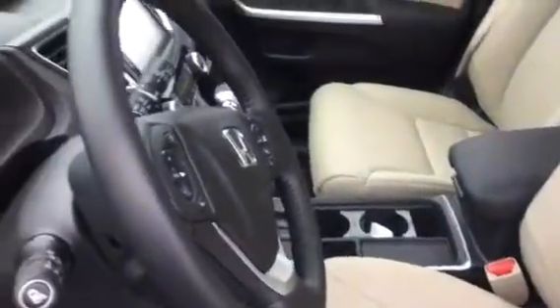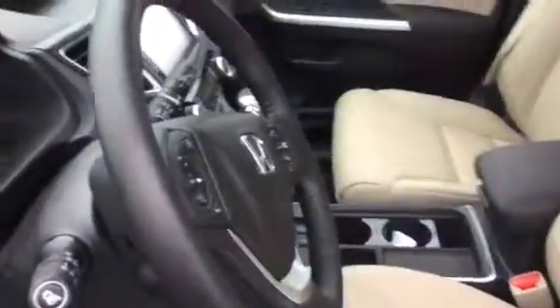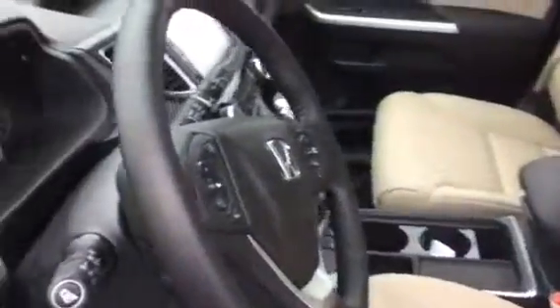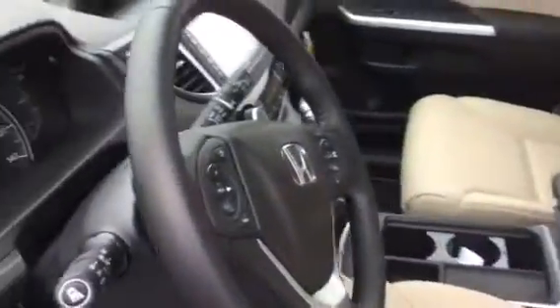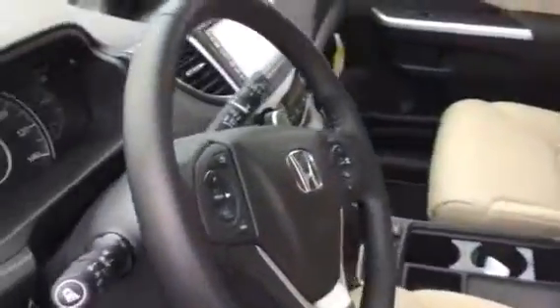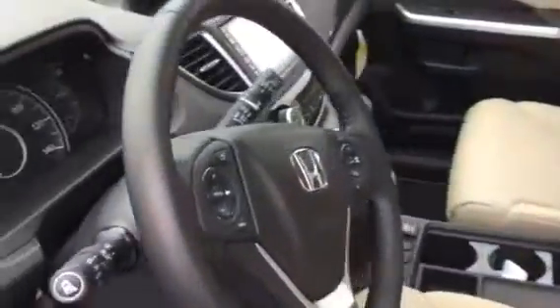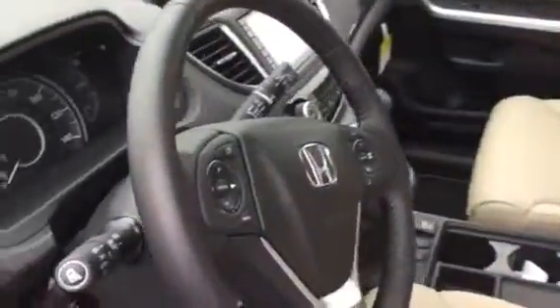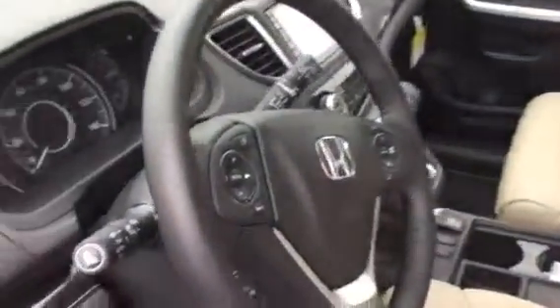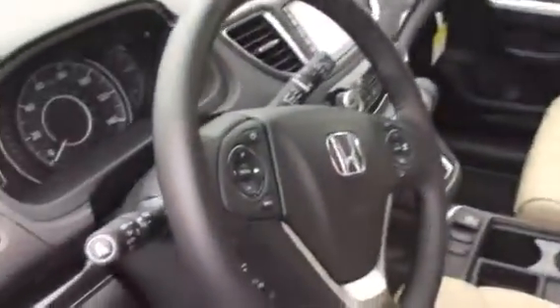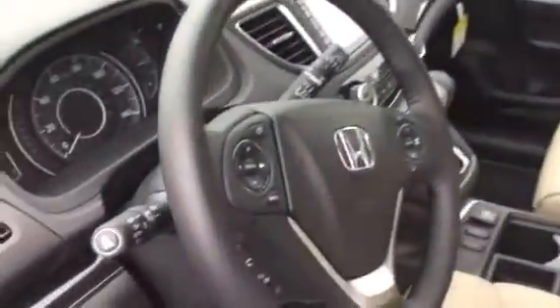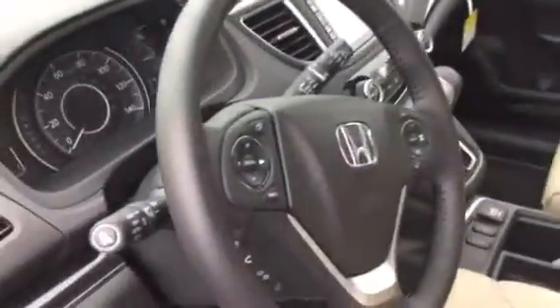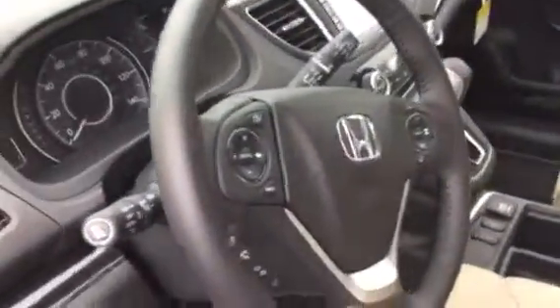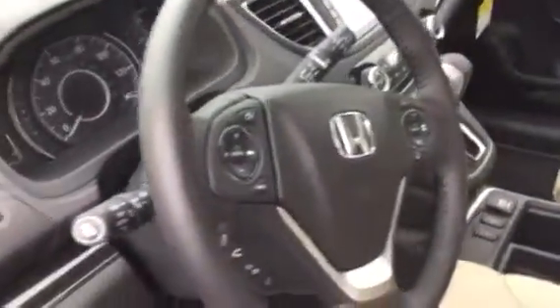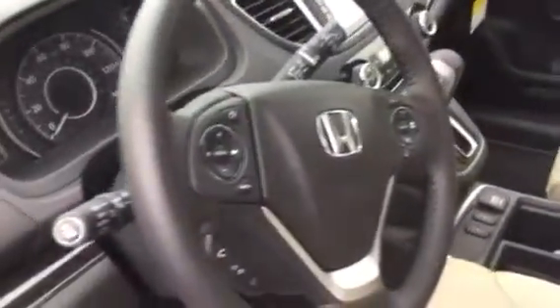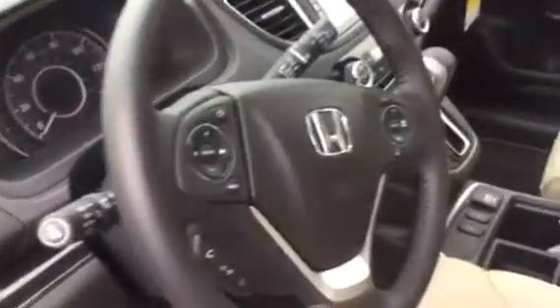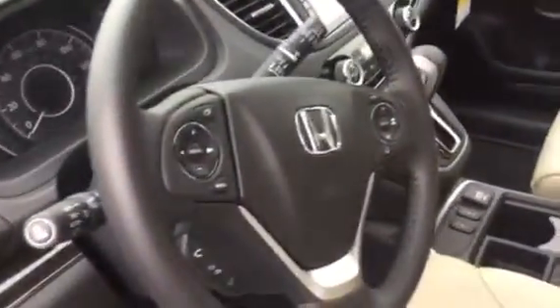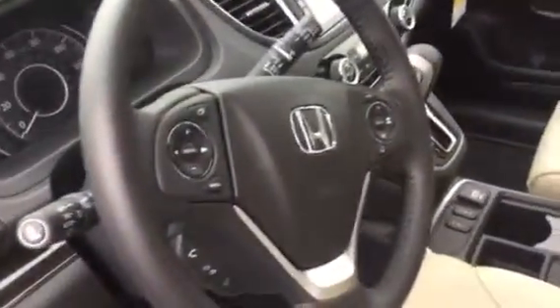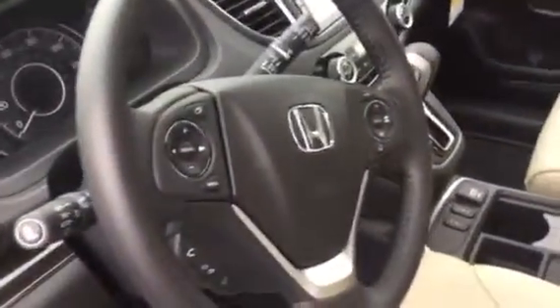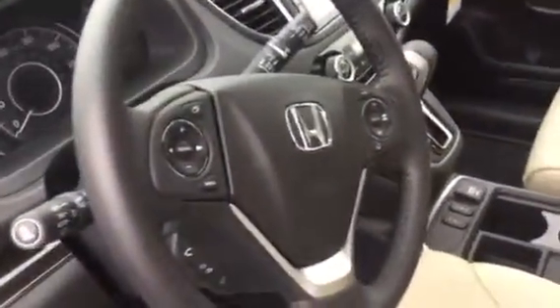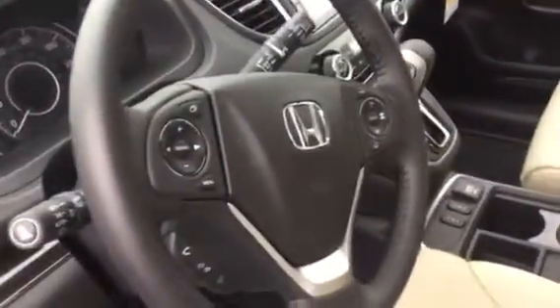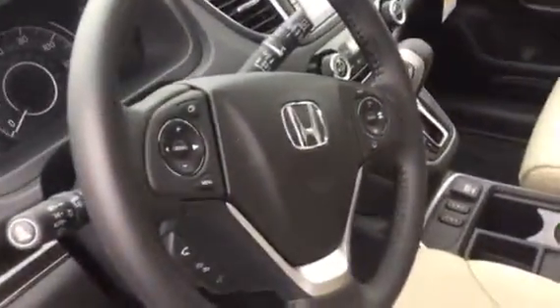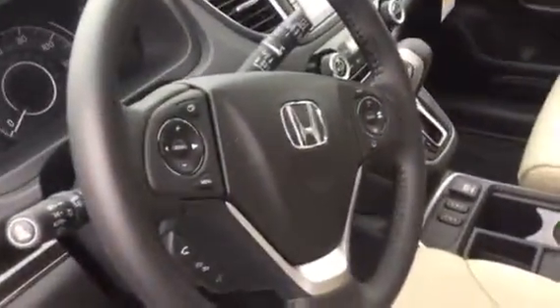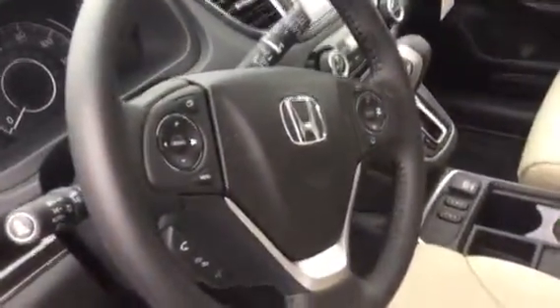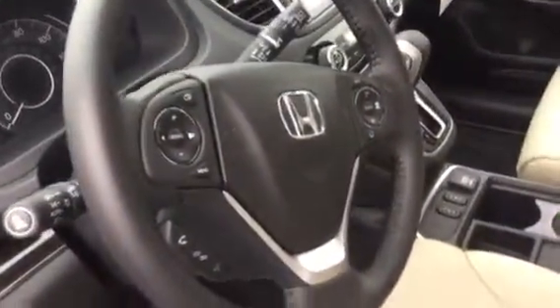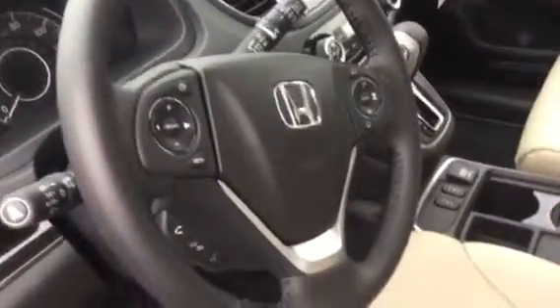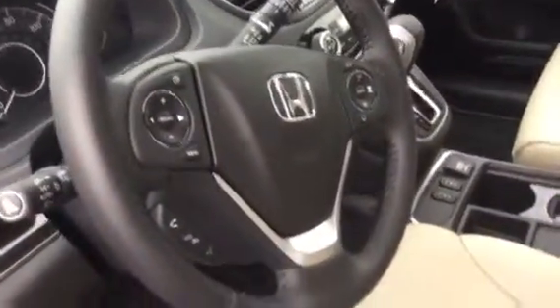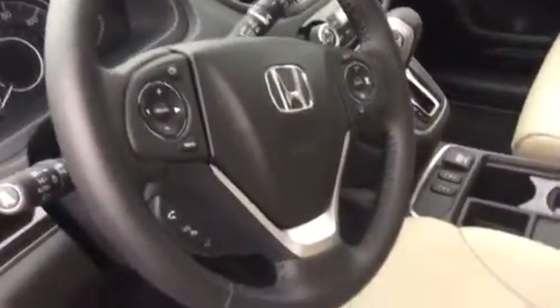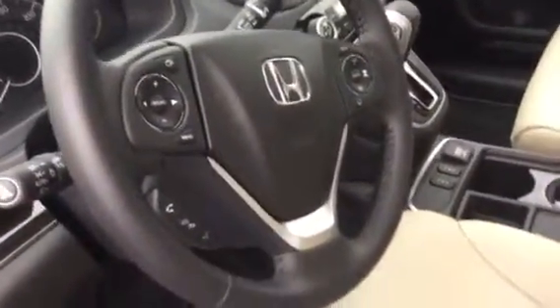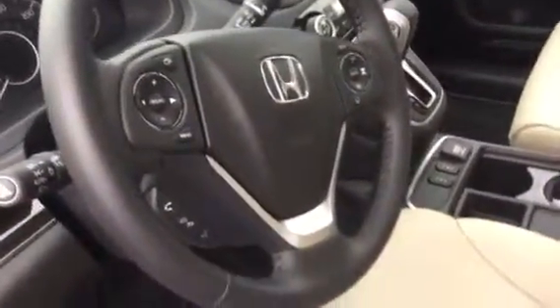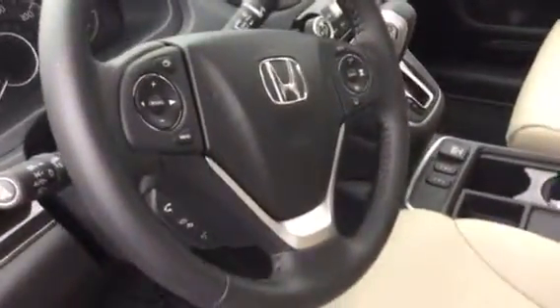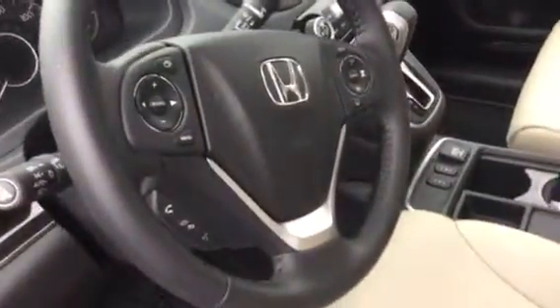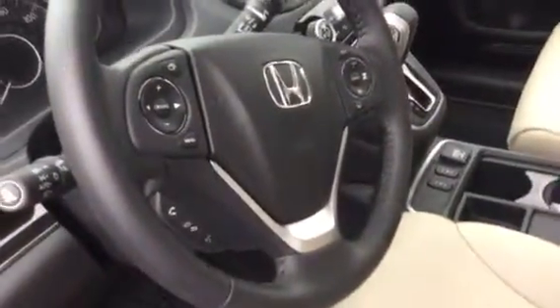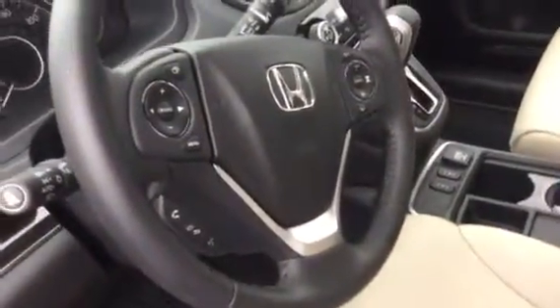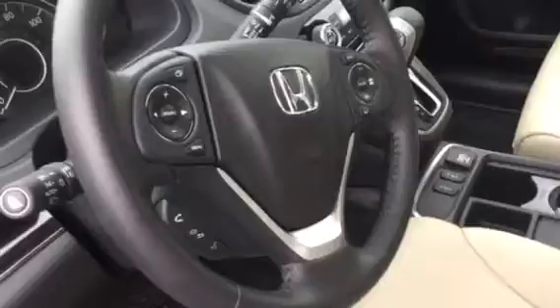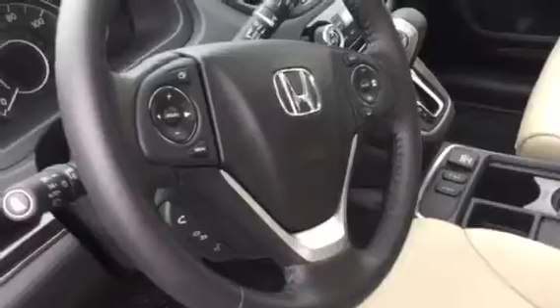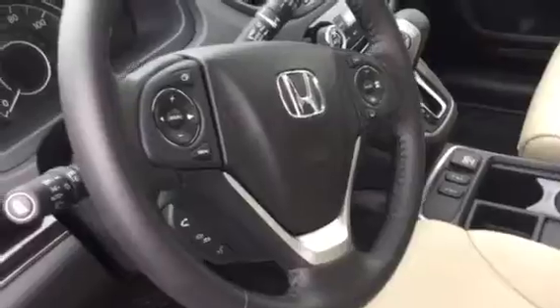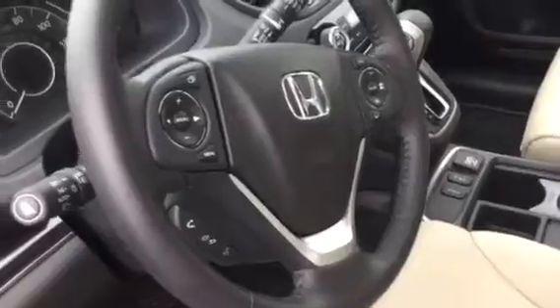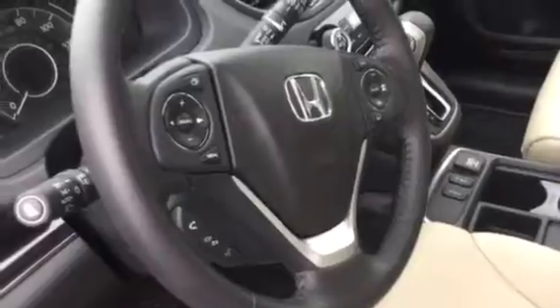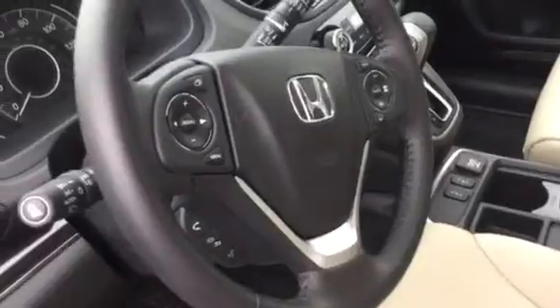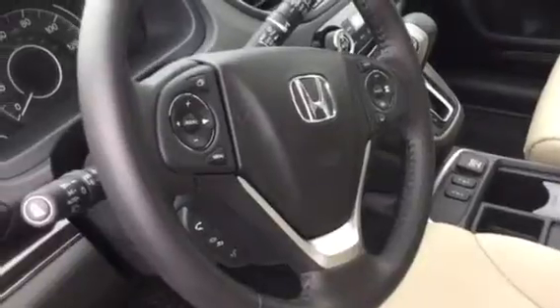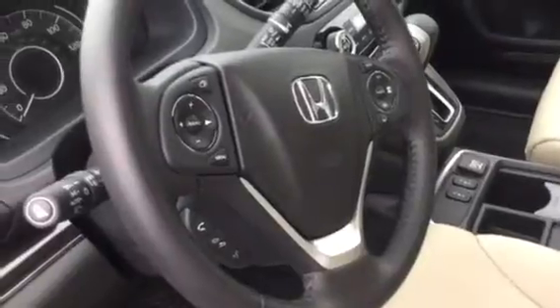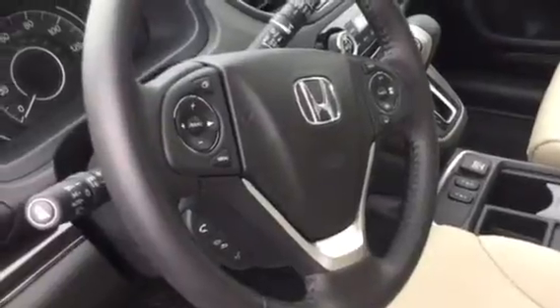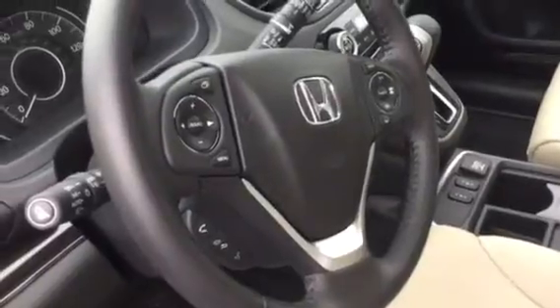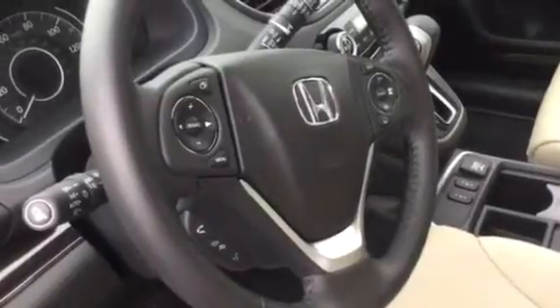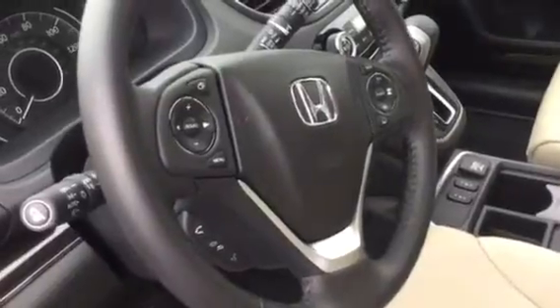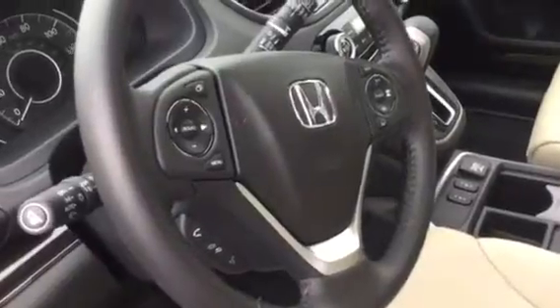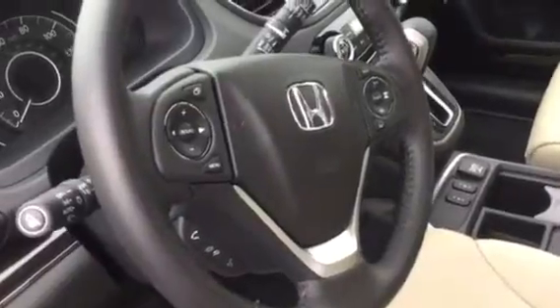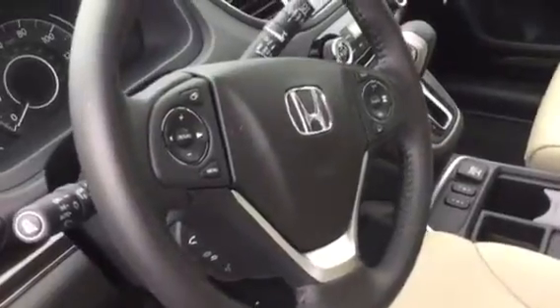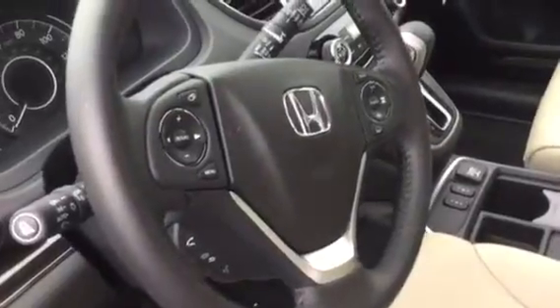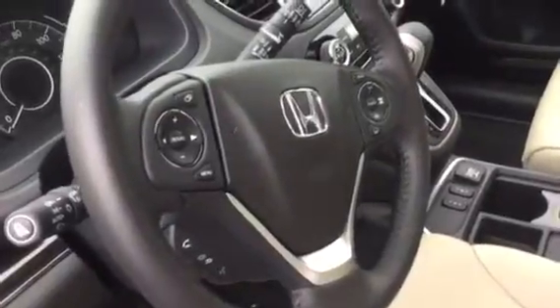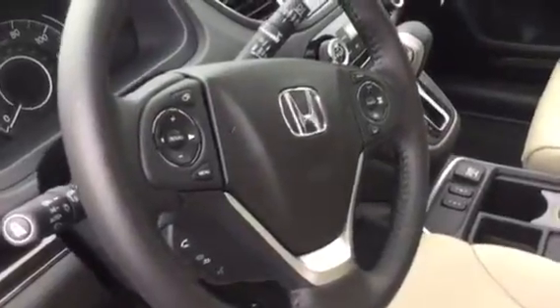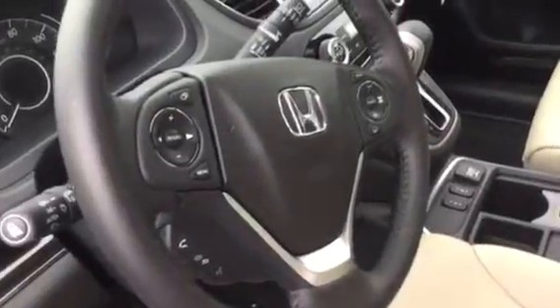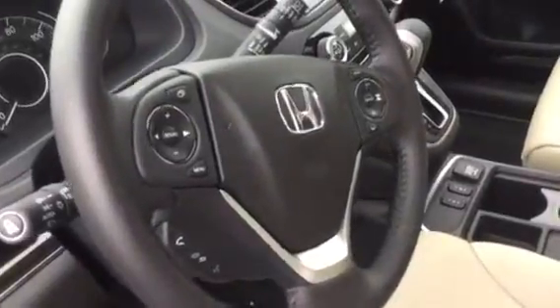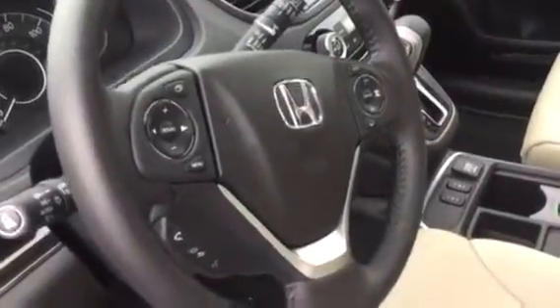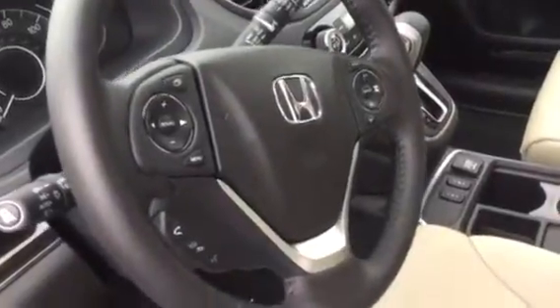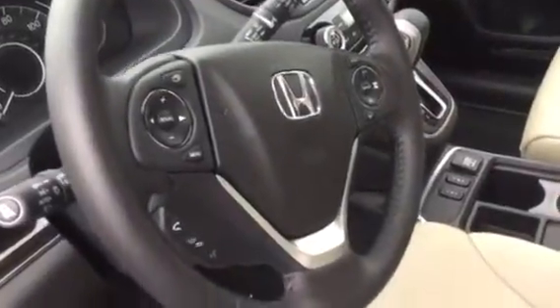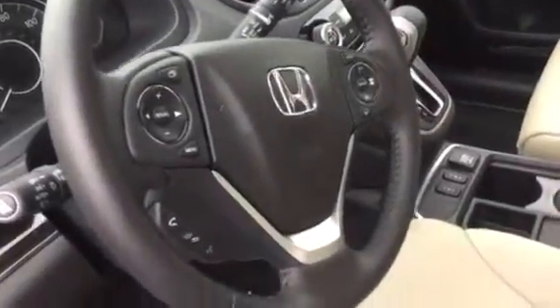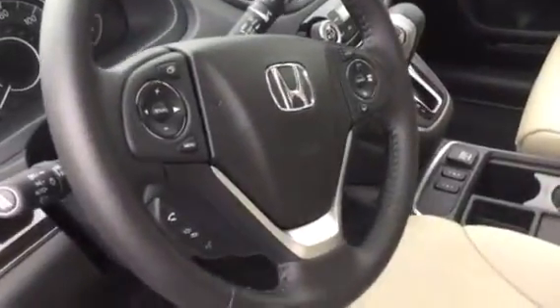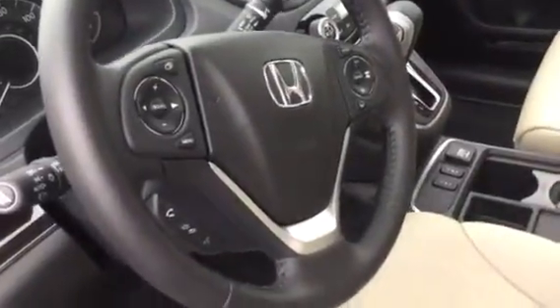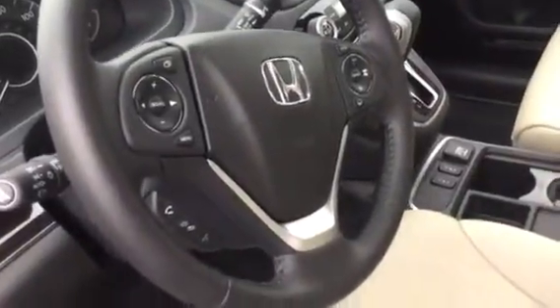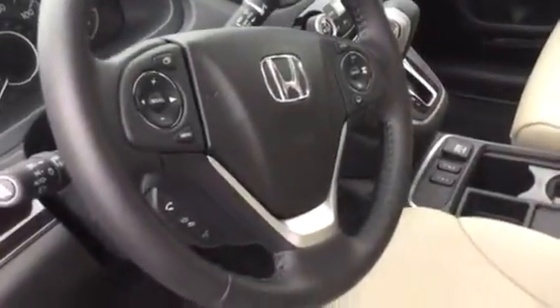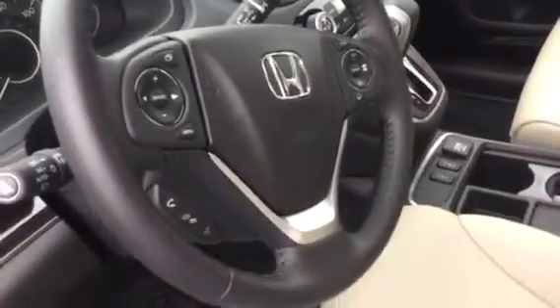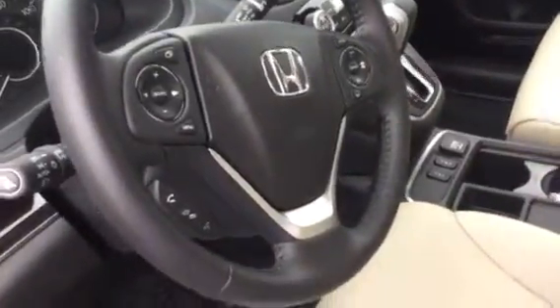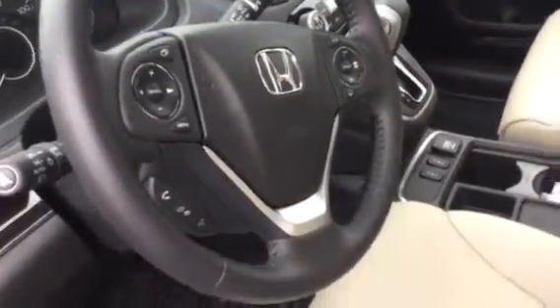We've got all the steering wheel controls conveniently located for cruise control settings on the car and also for the Bluetooth.